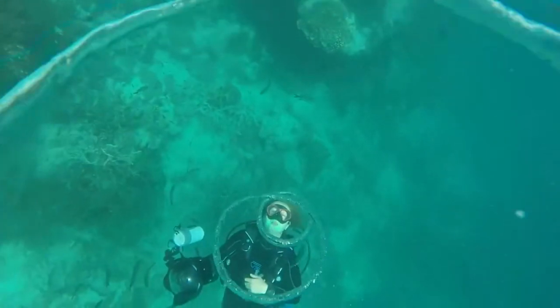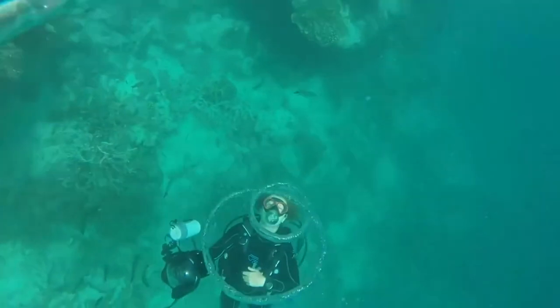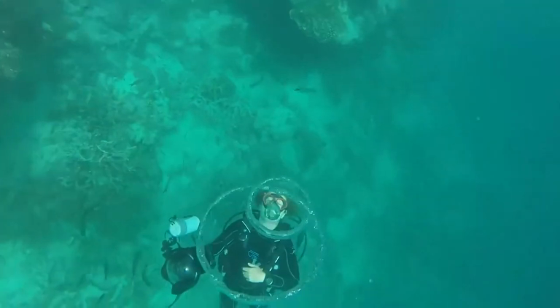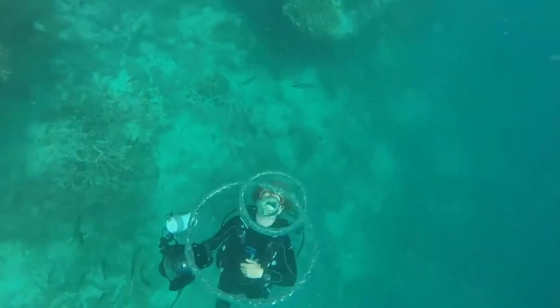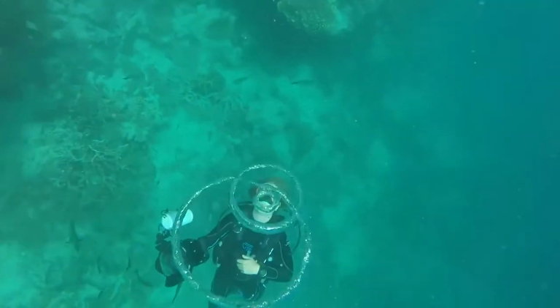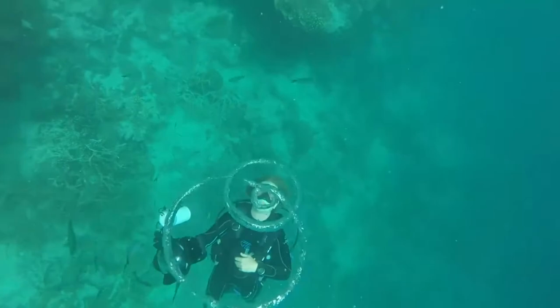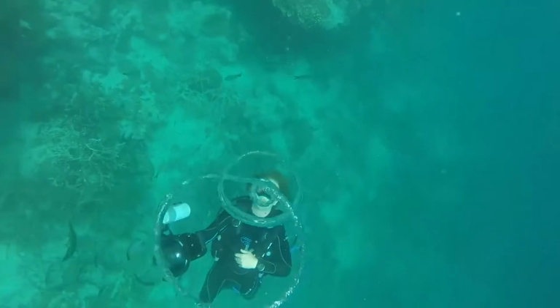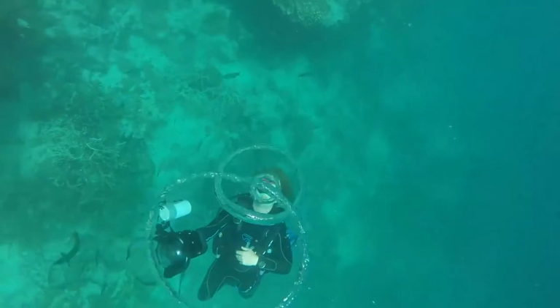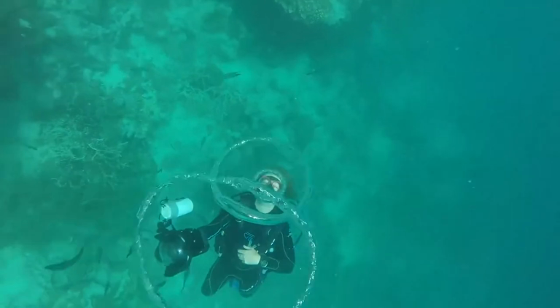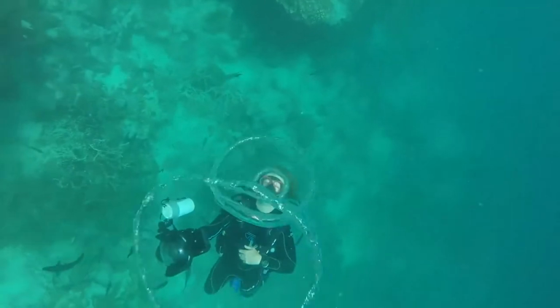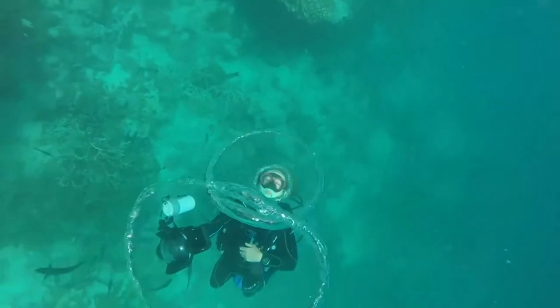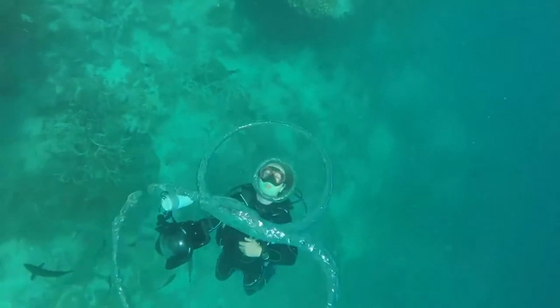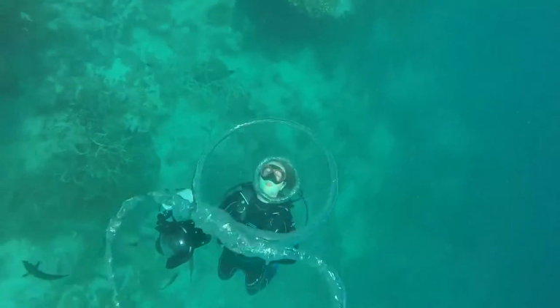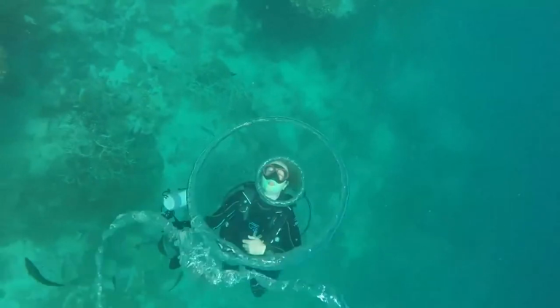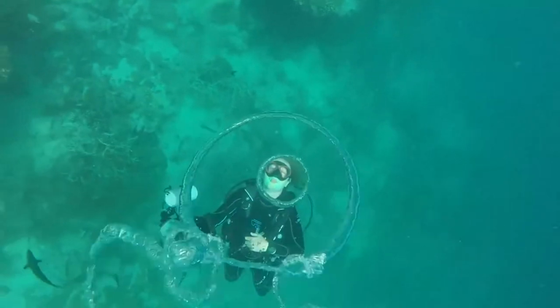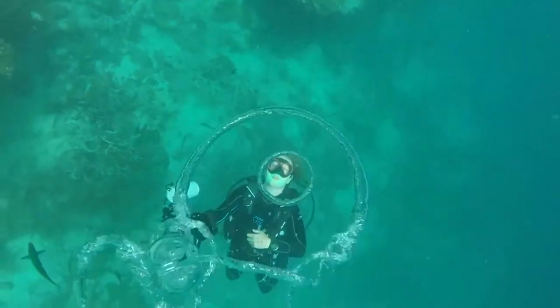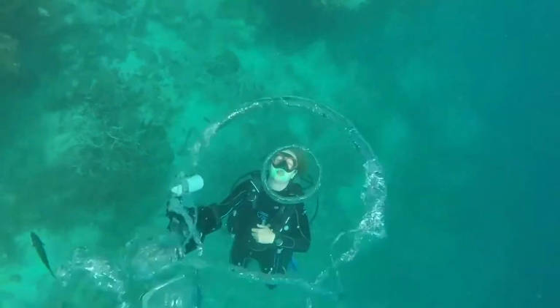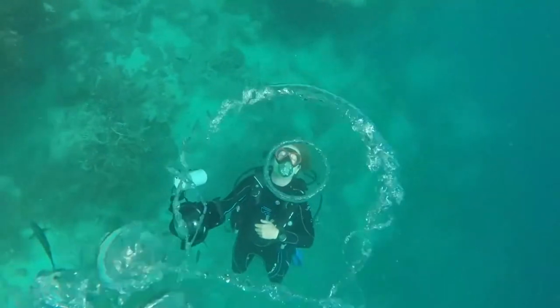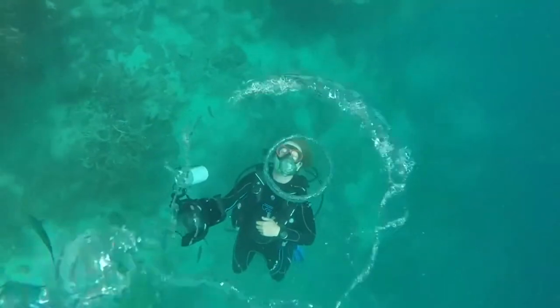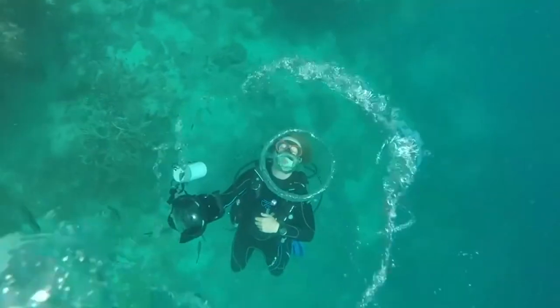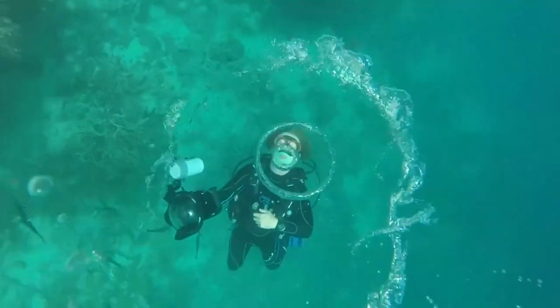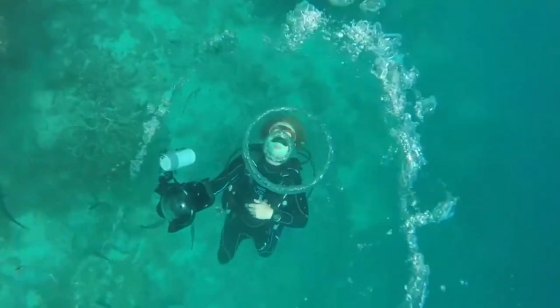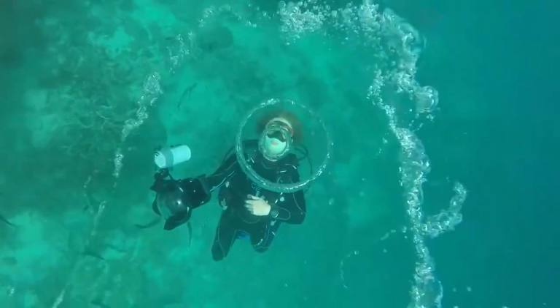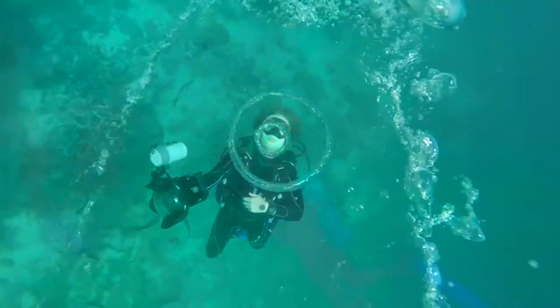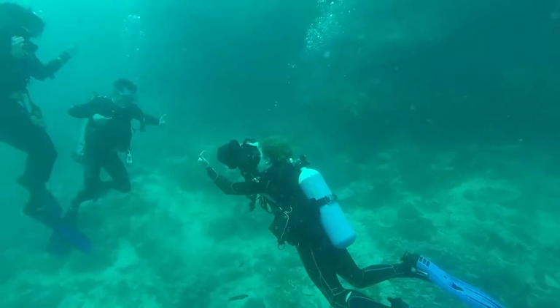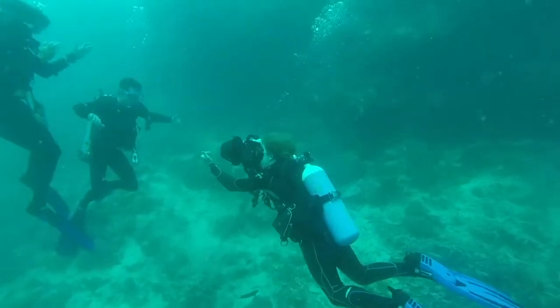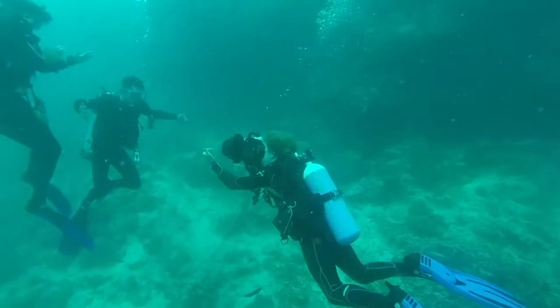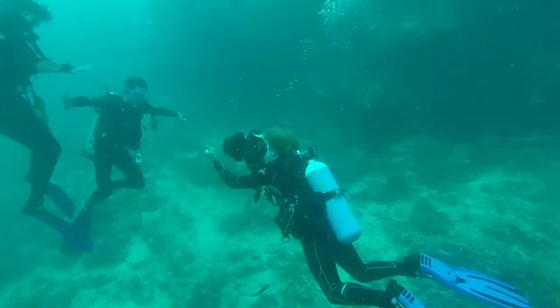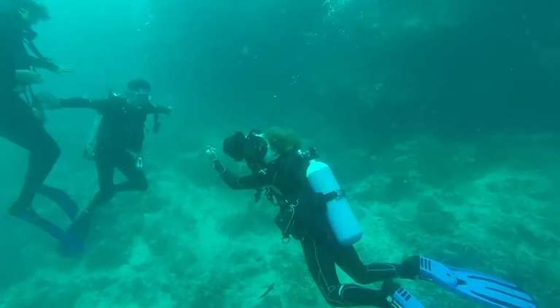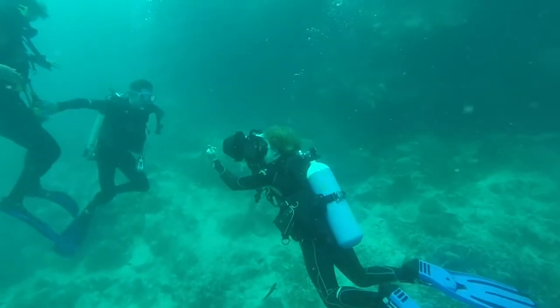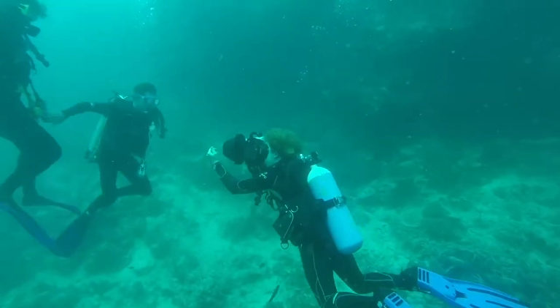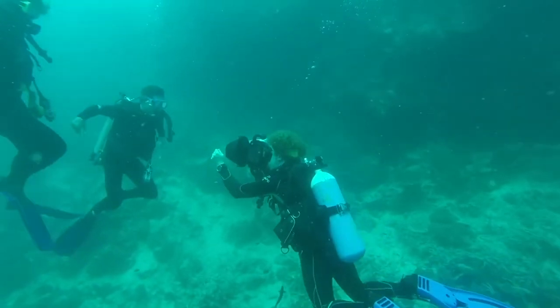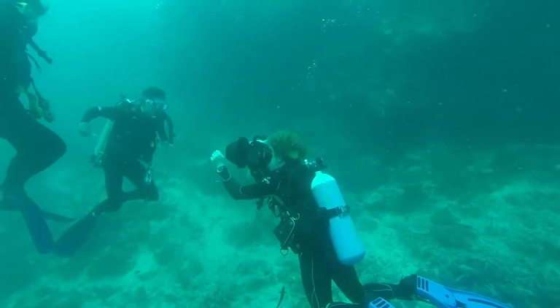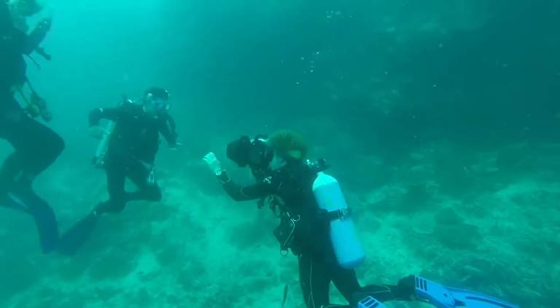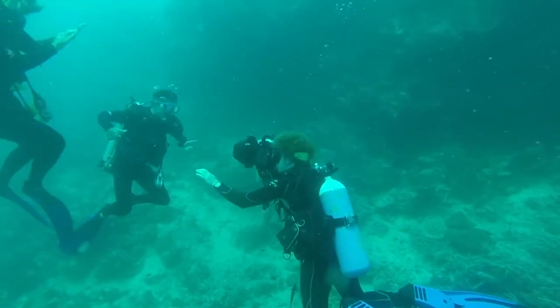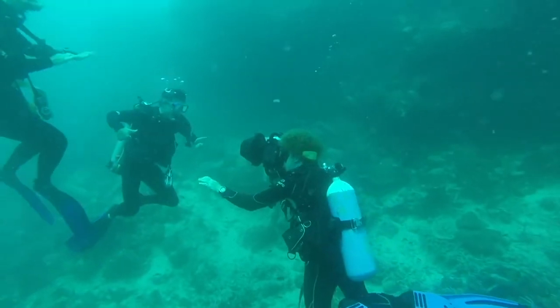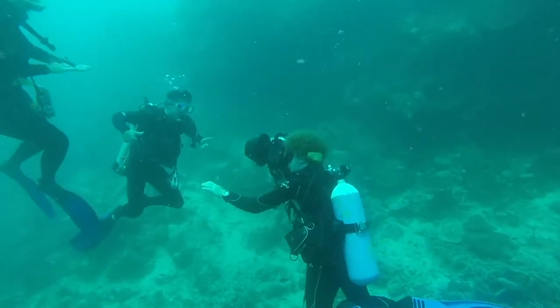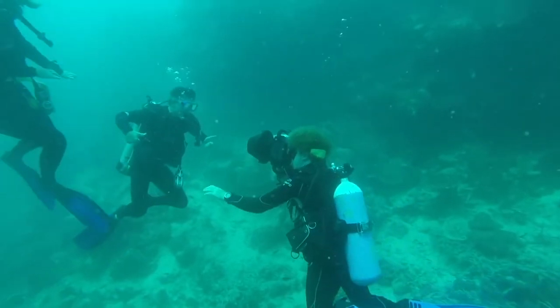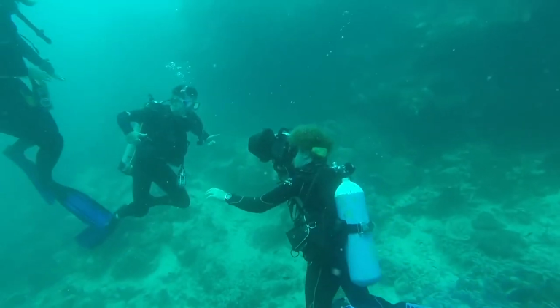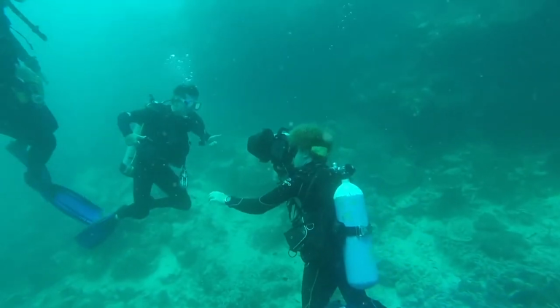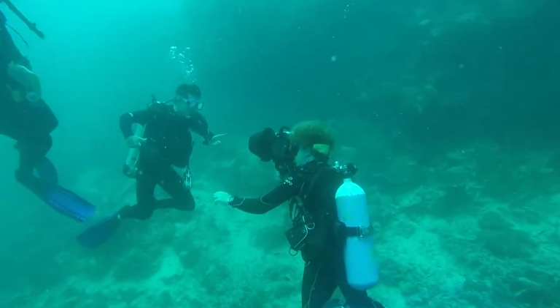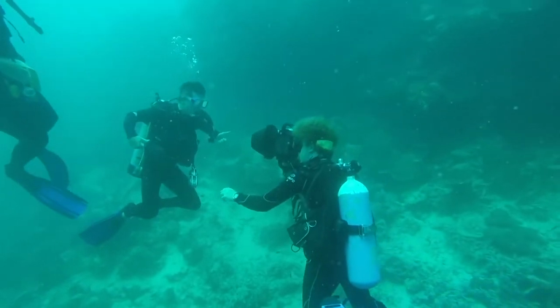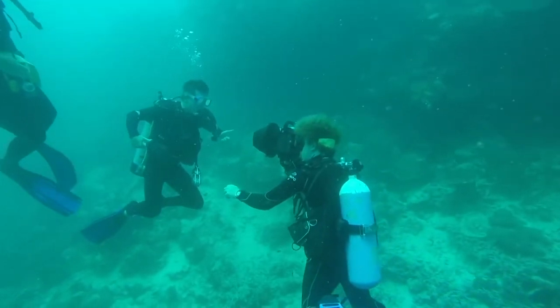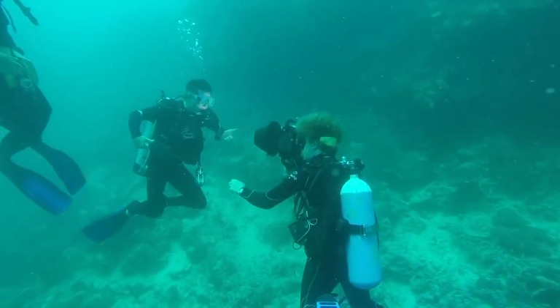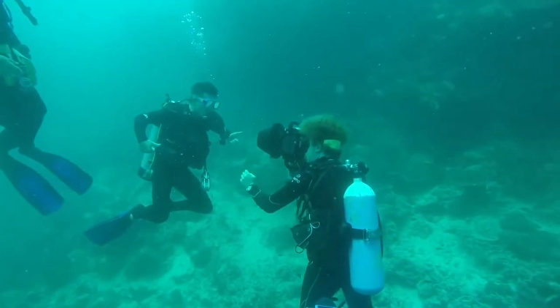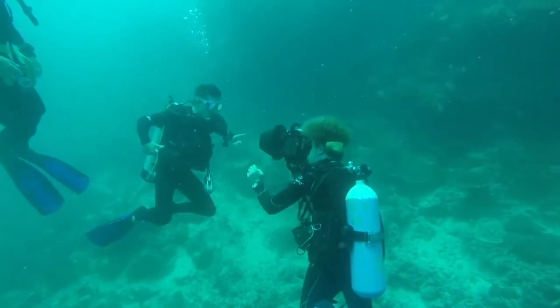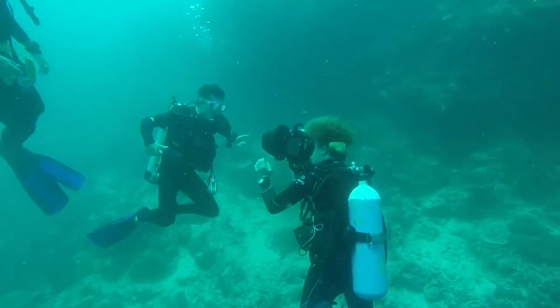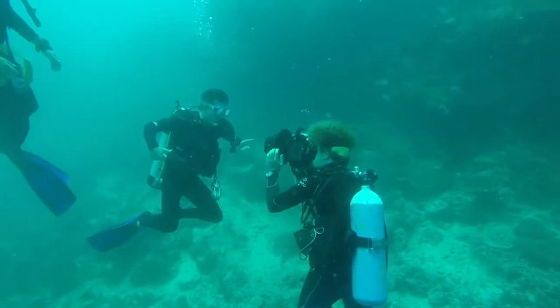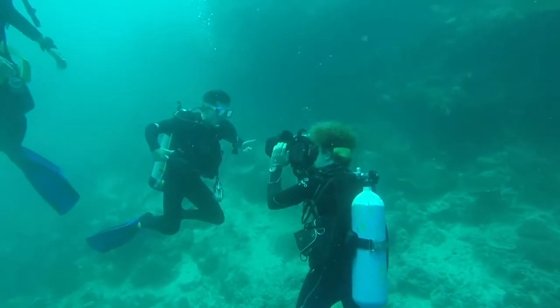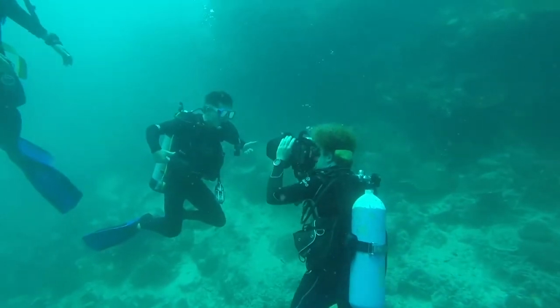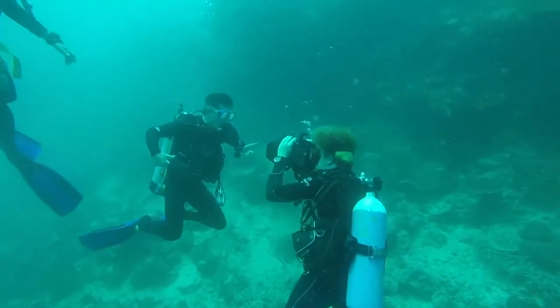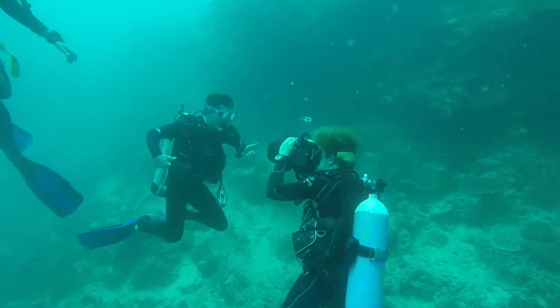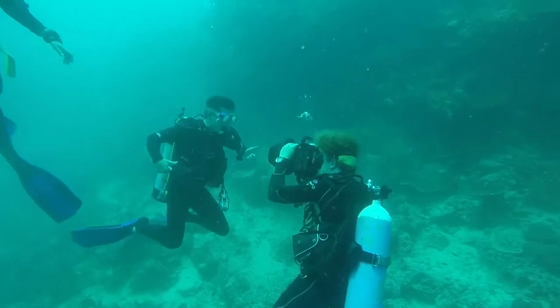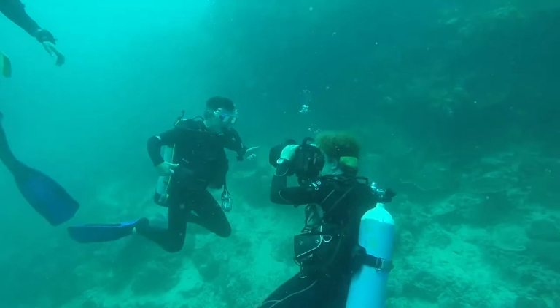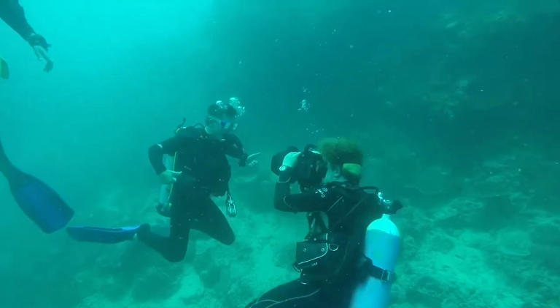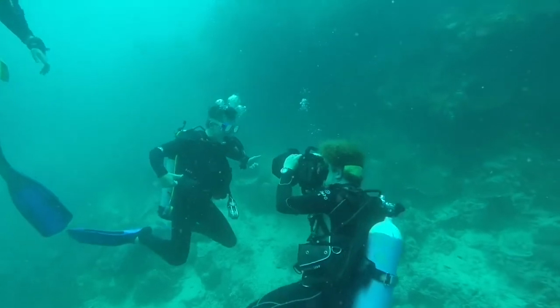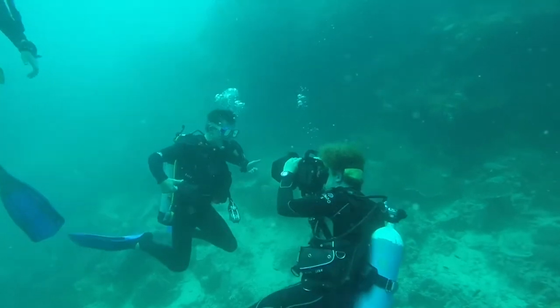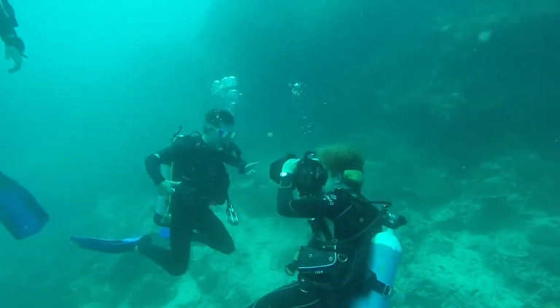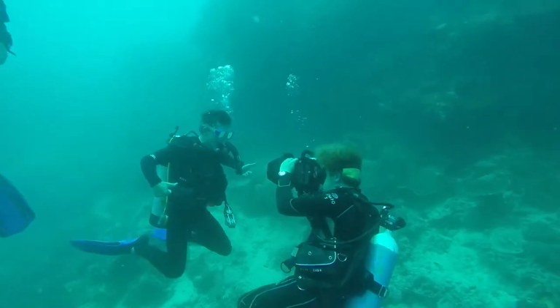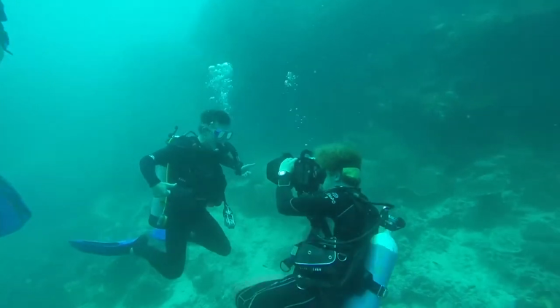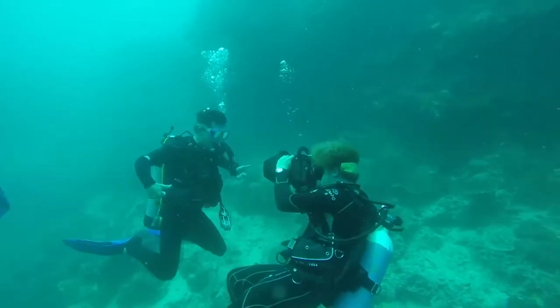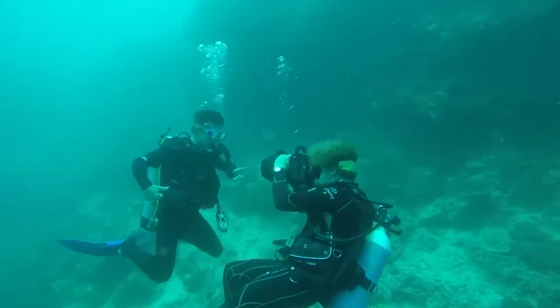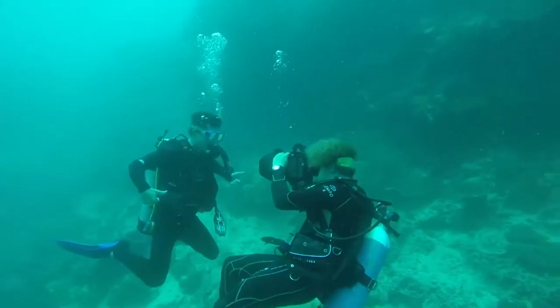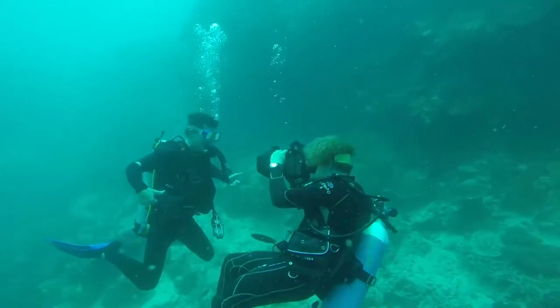All these fish blowing really big bubbles? Those are the diving groups — an optional extra for first-time or advanced divers.